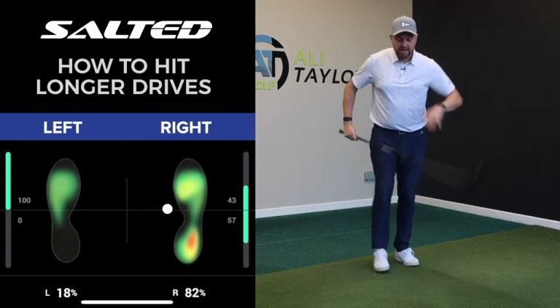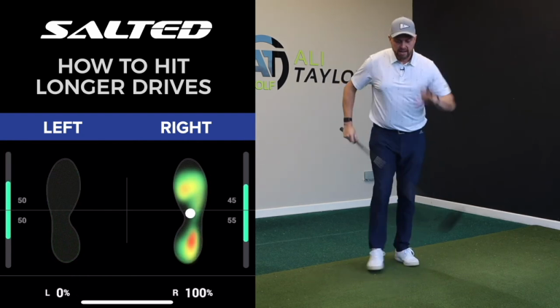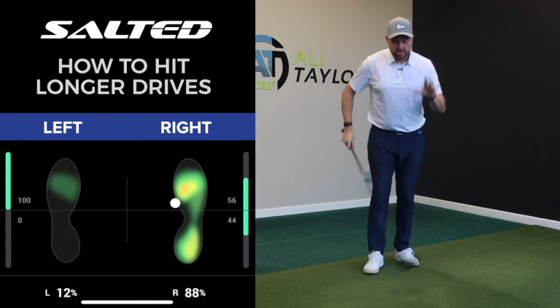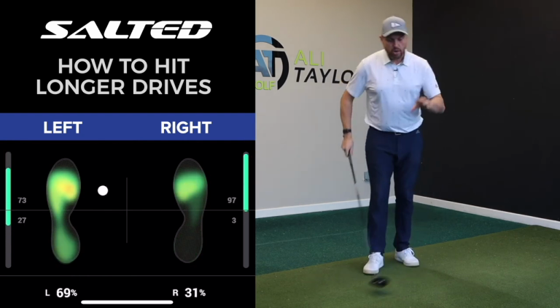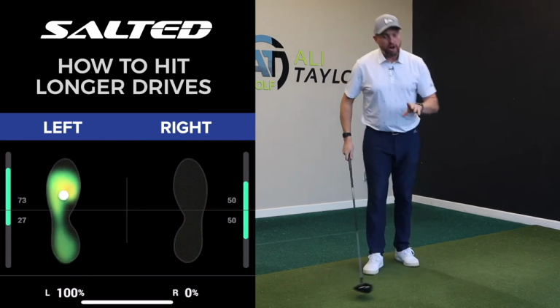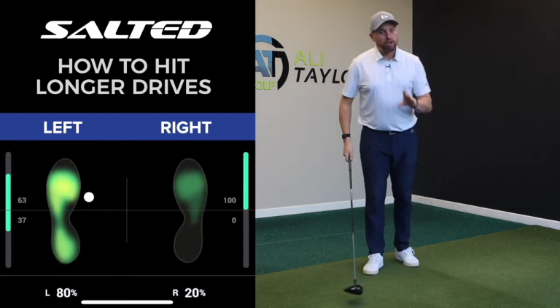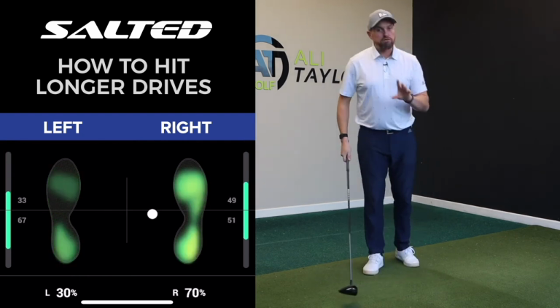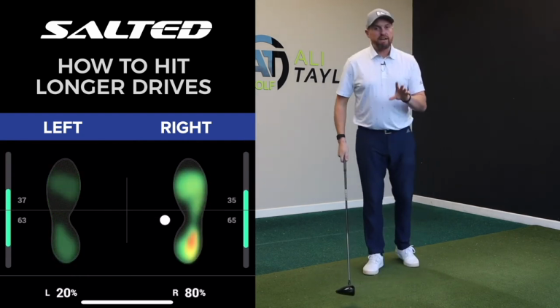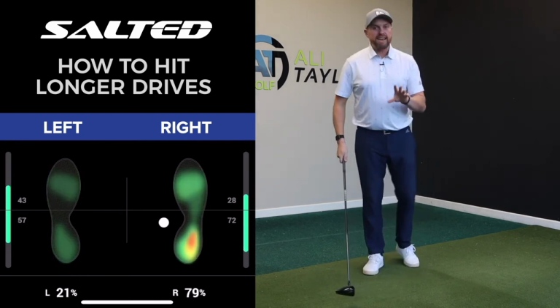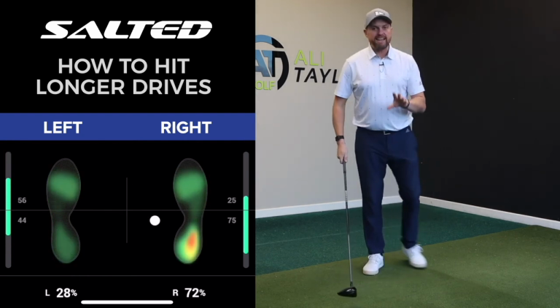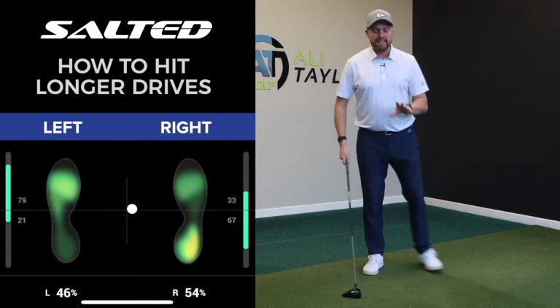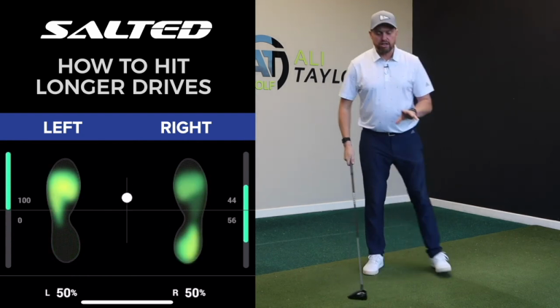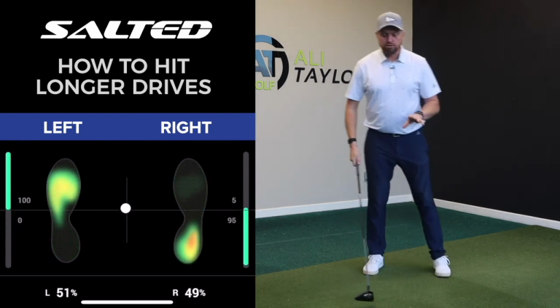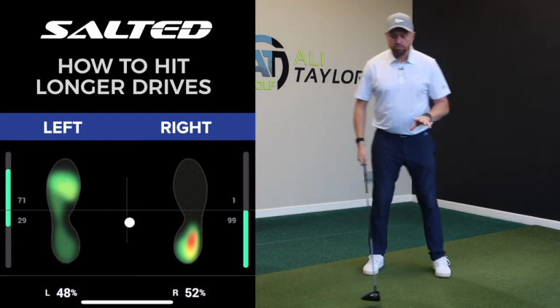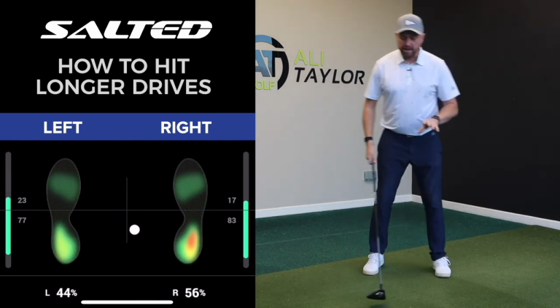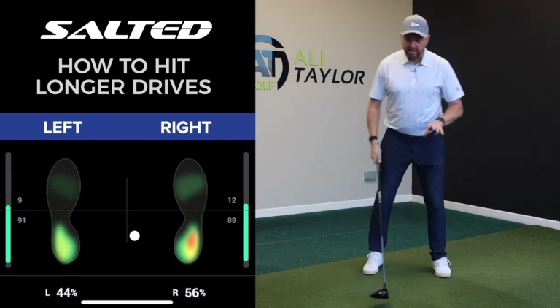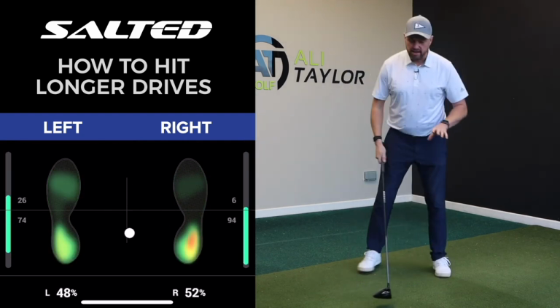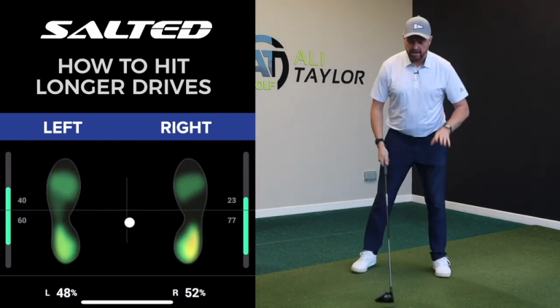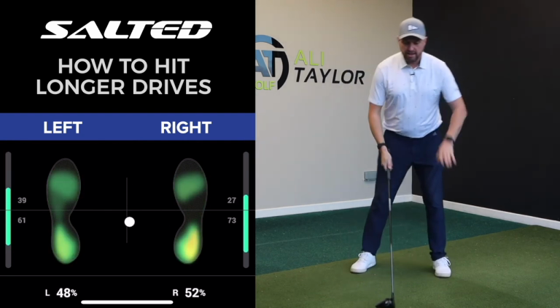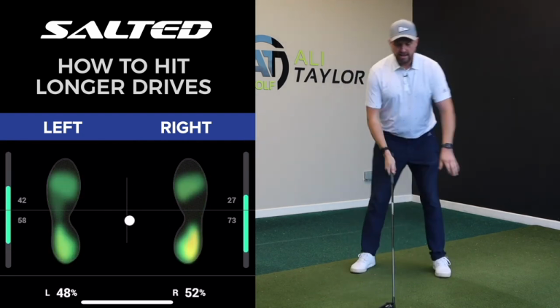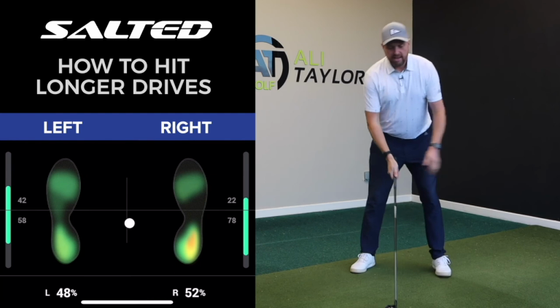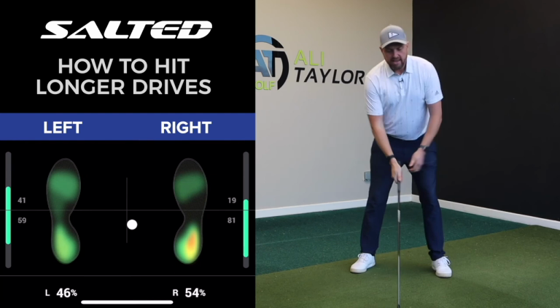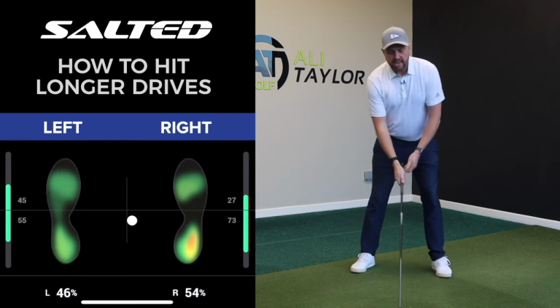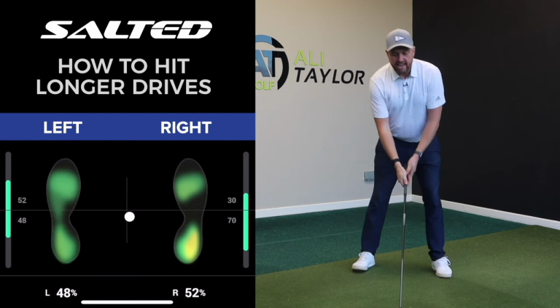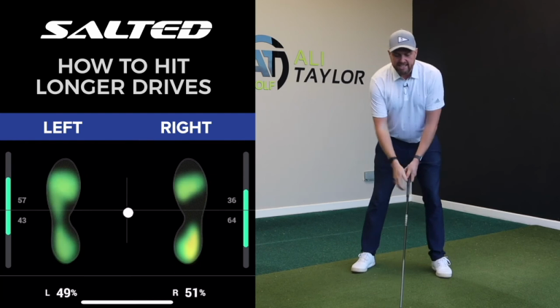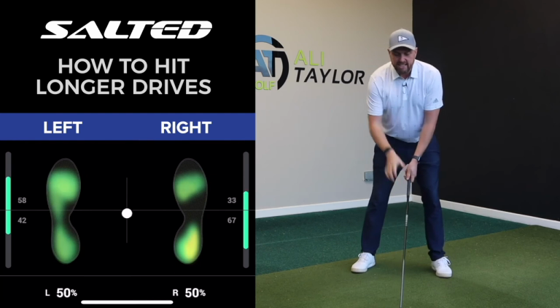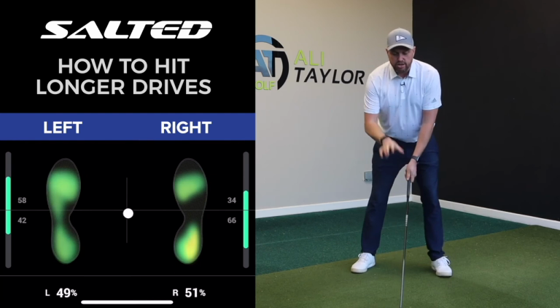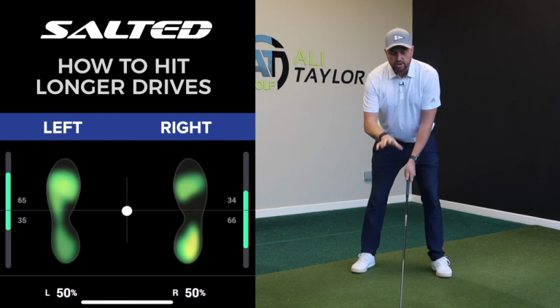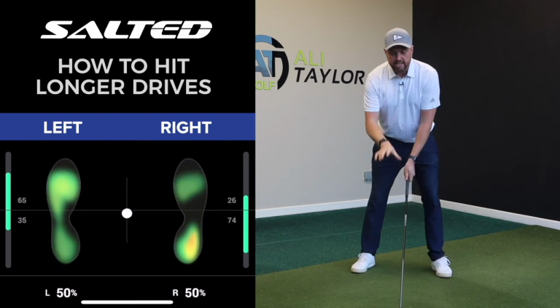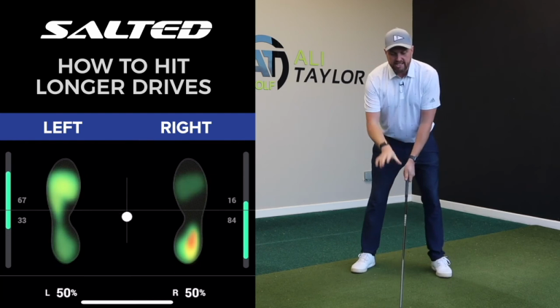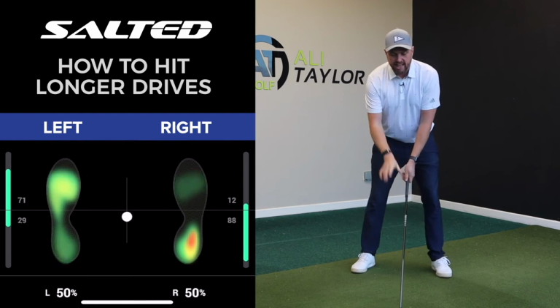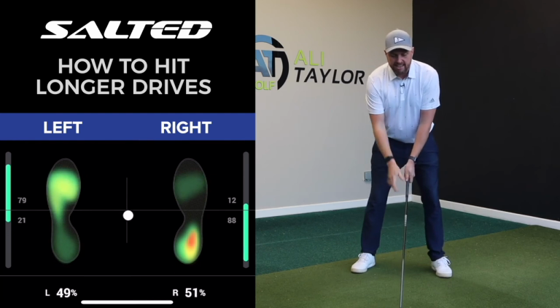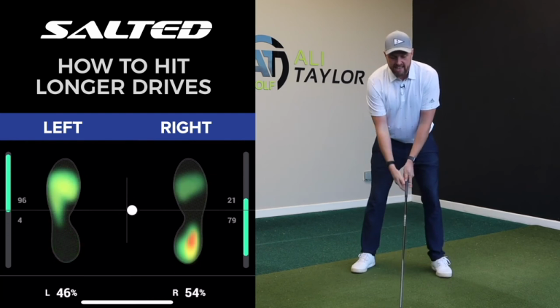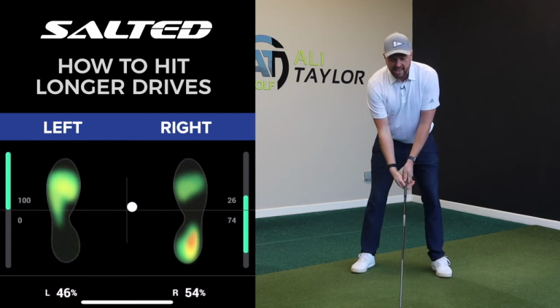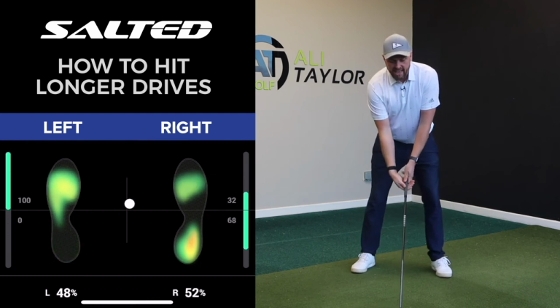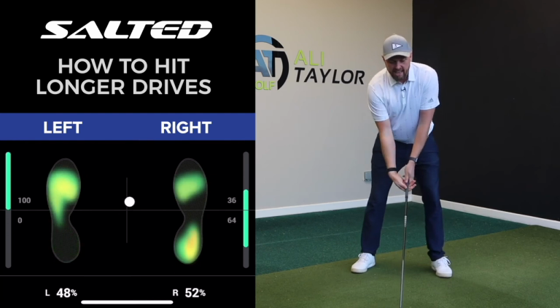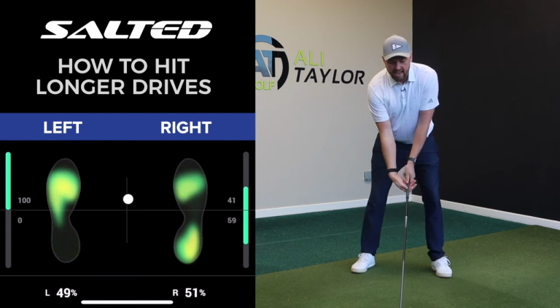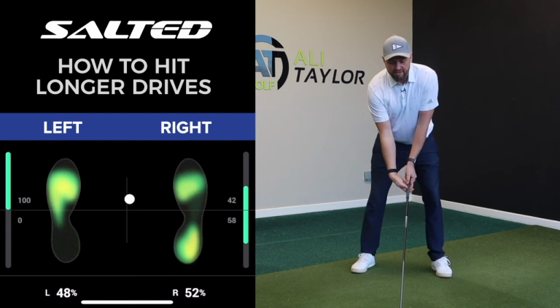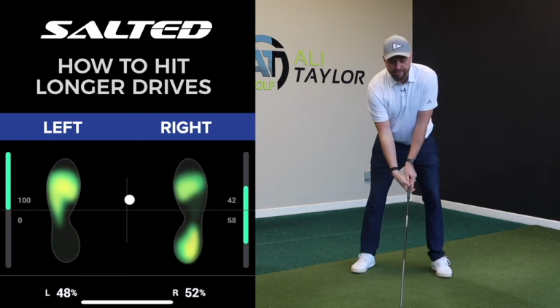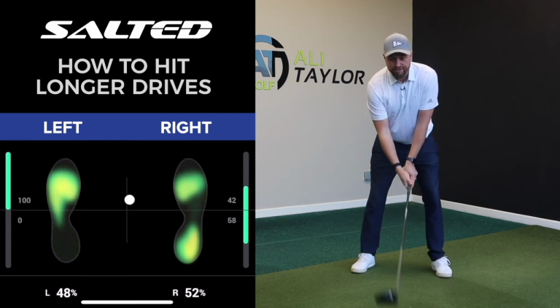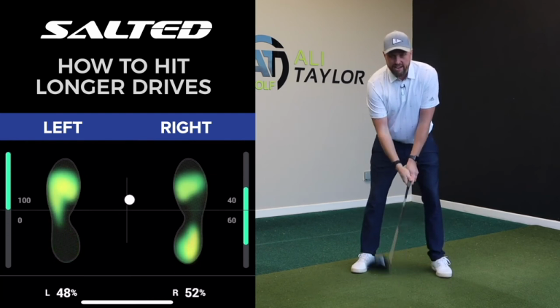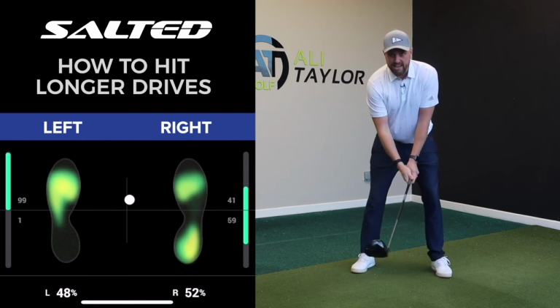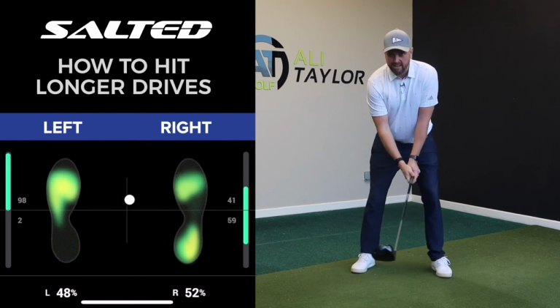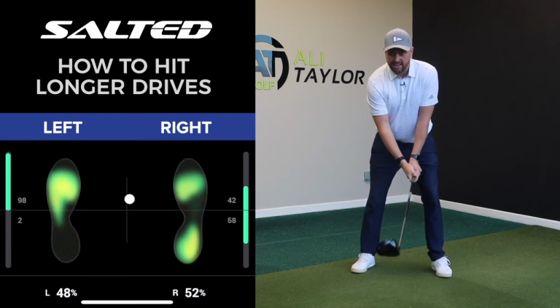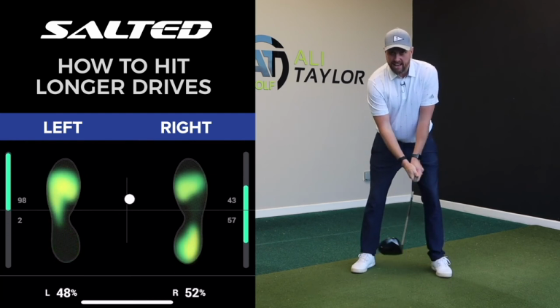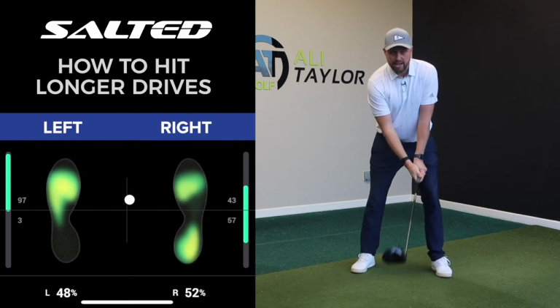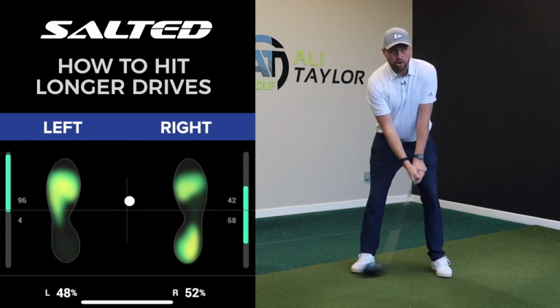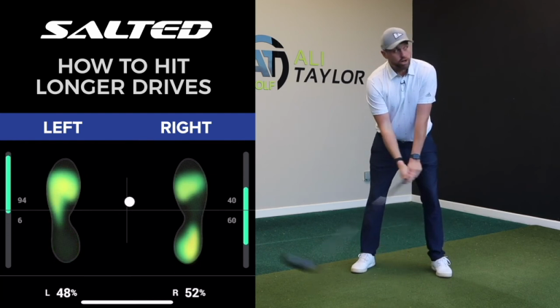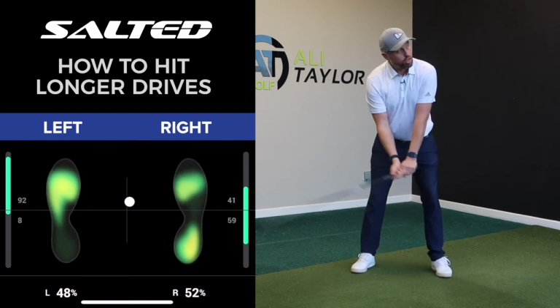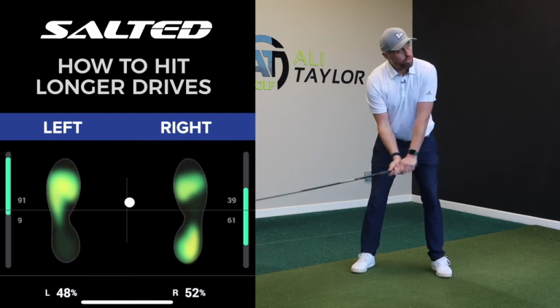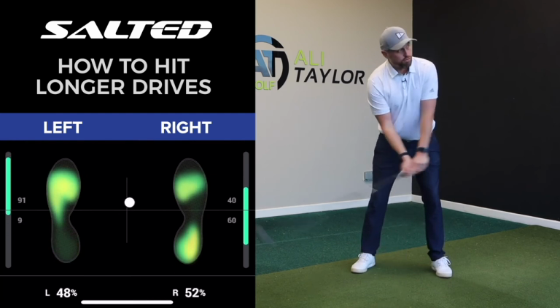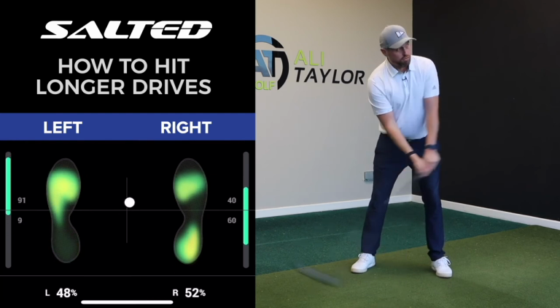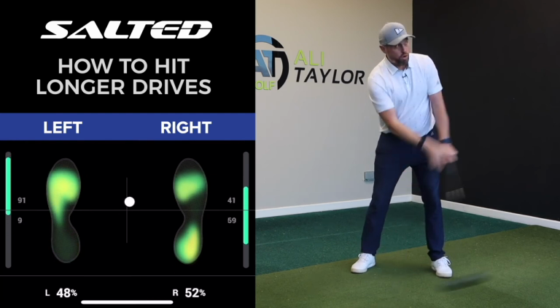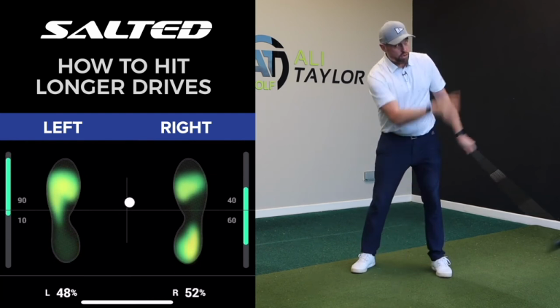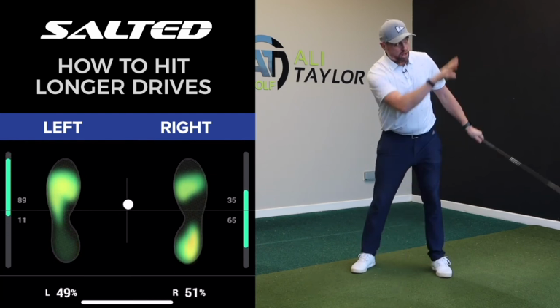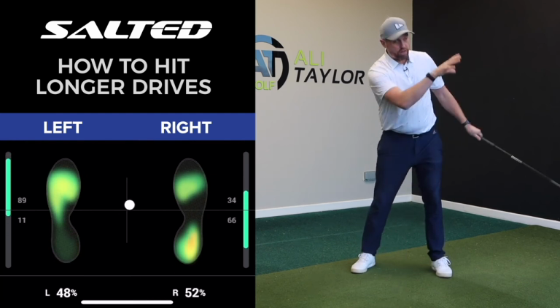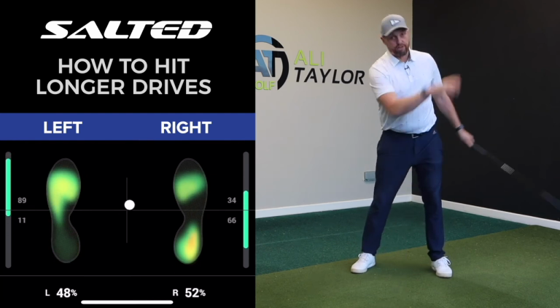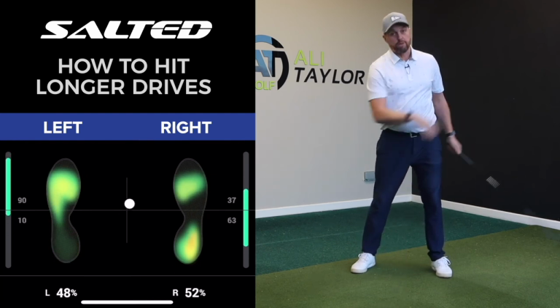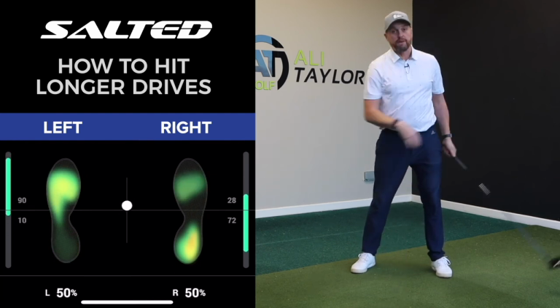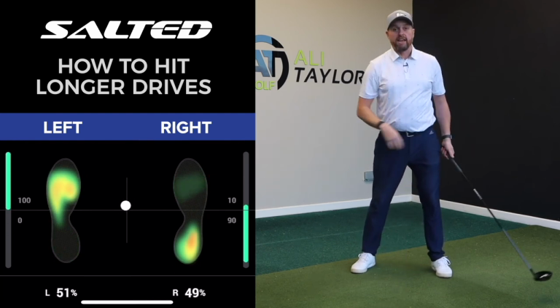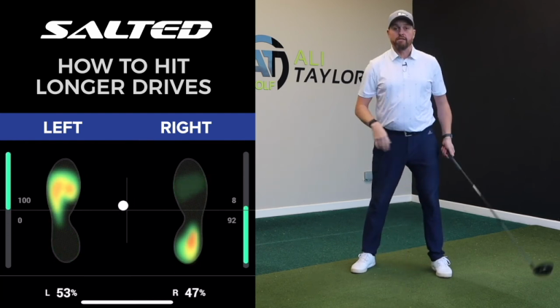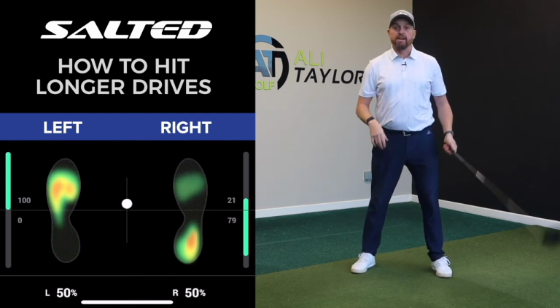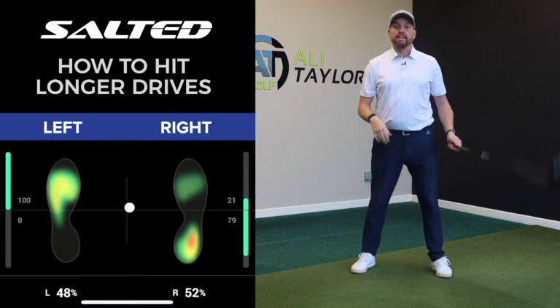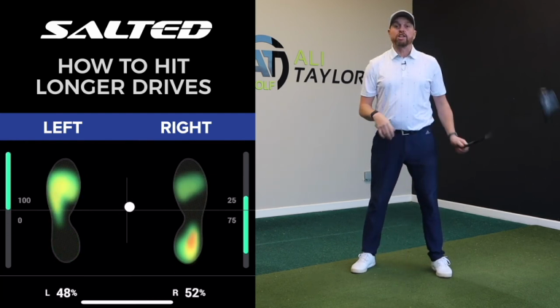So a great little drill is to stand there and feel like you're going to throw the golf club down the range.